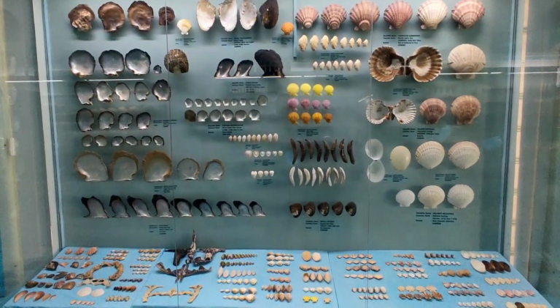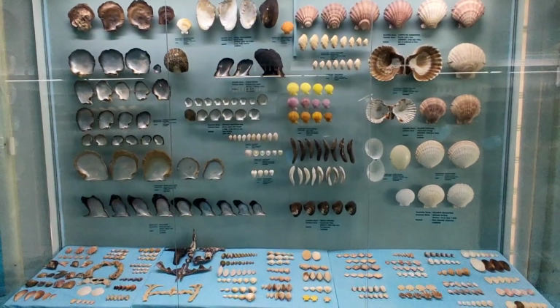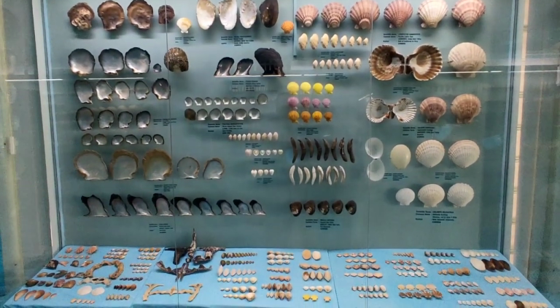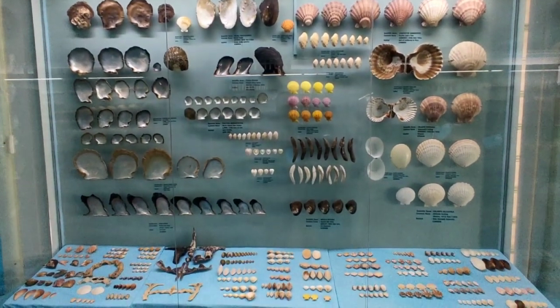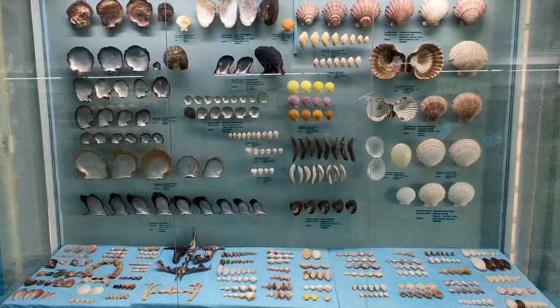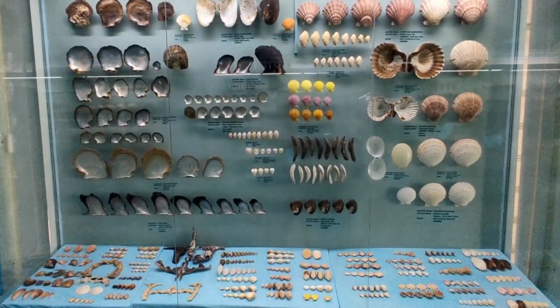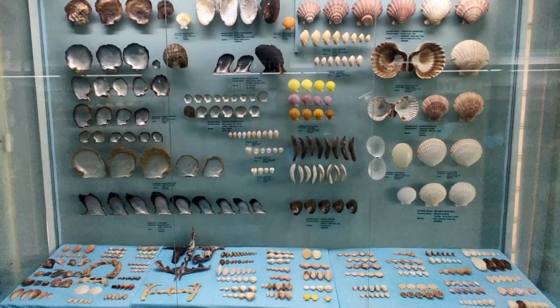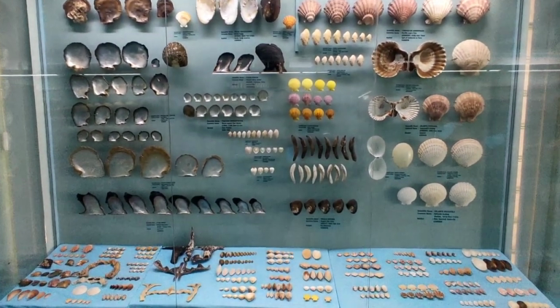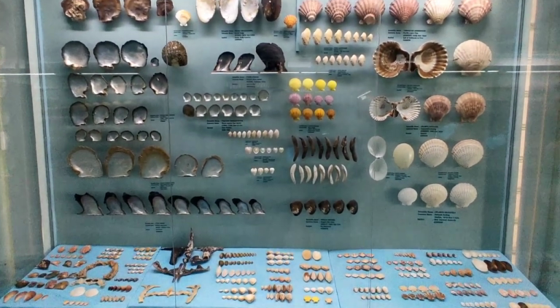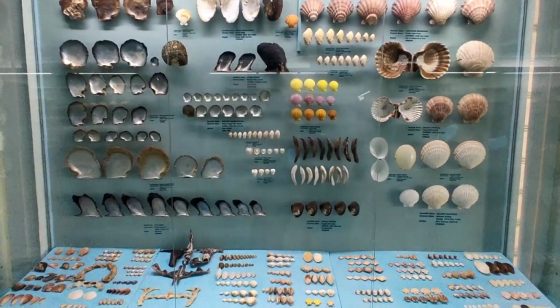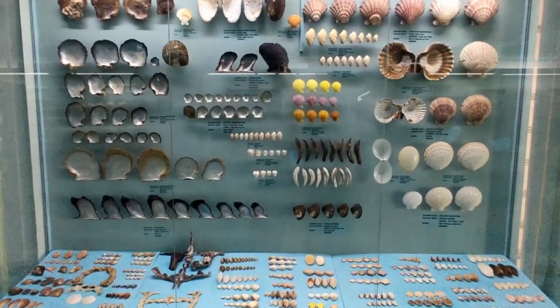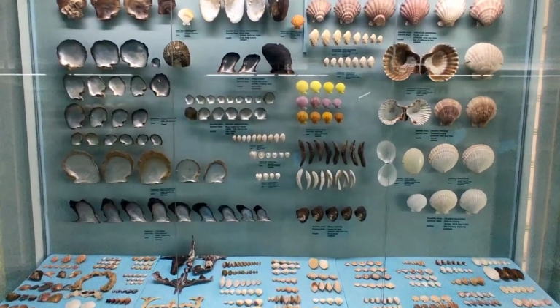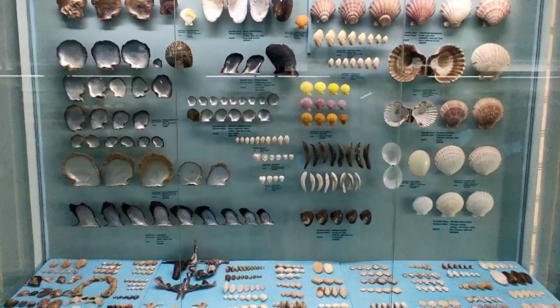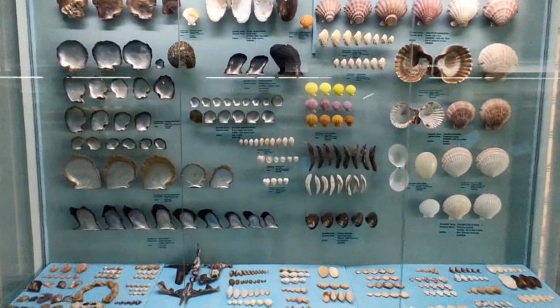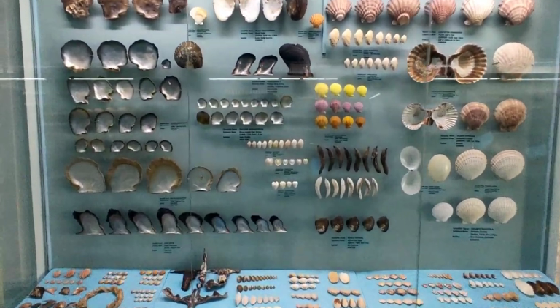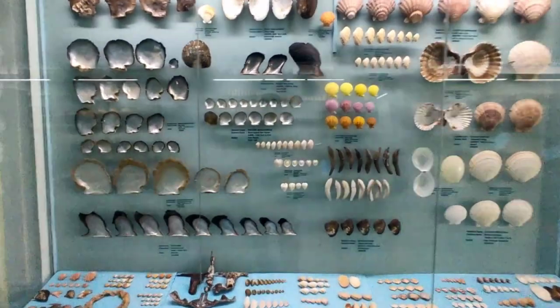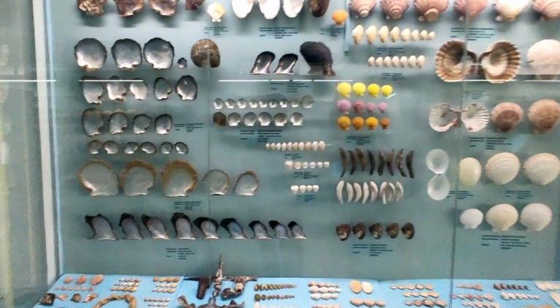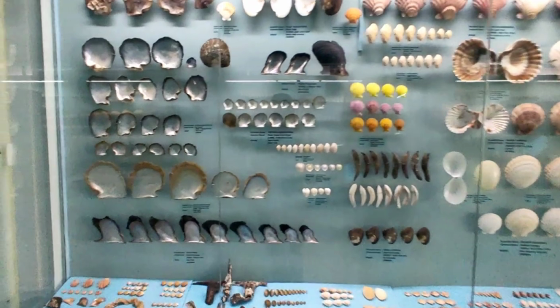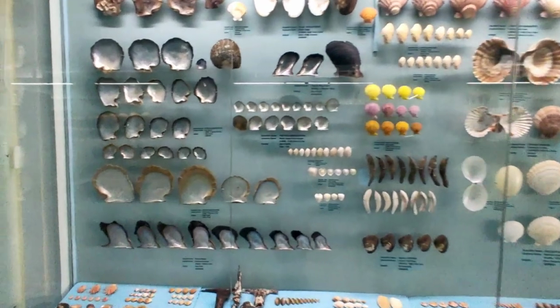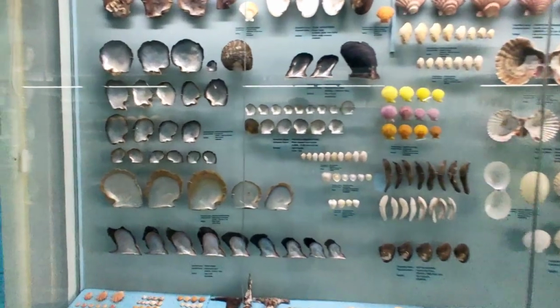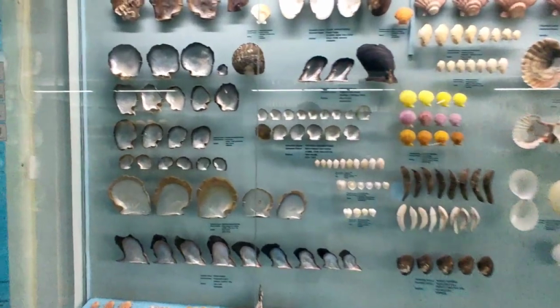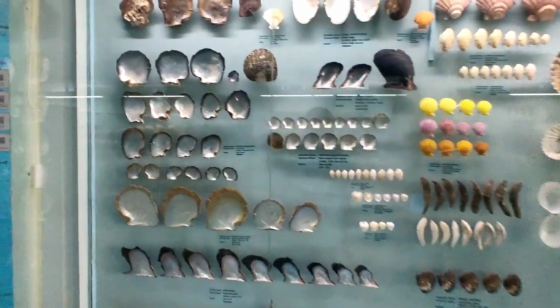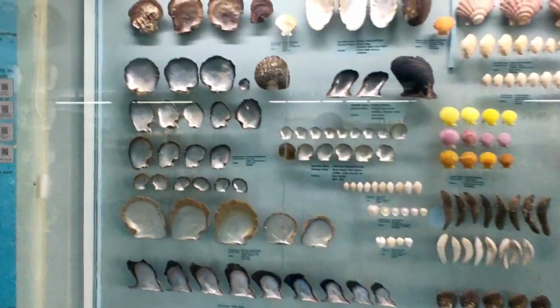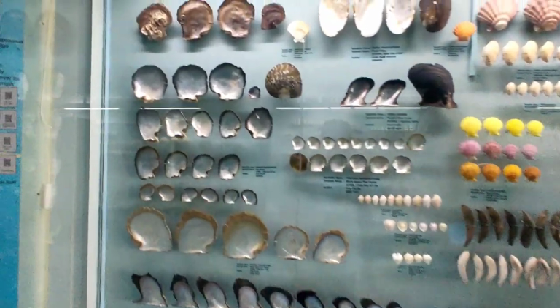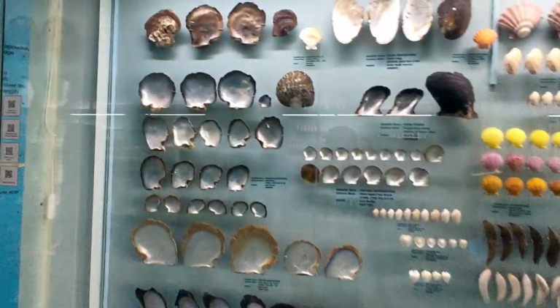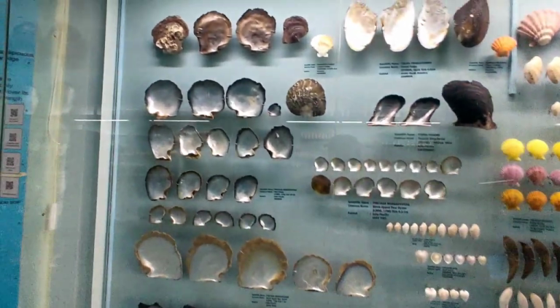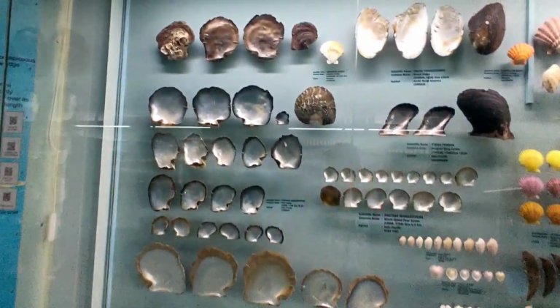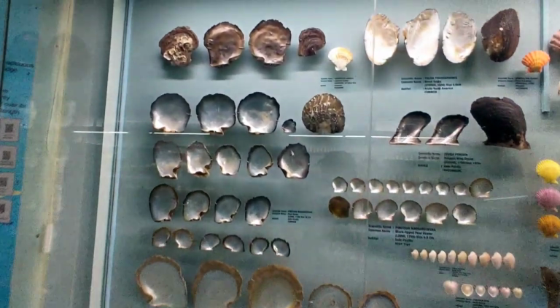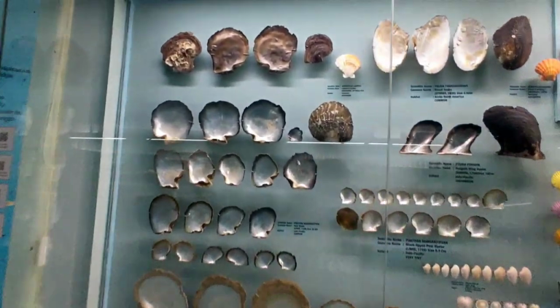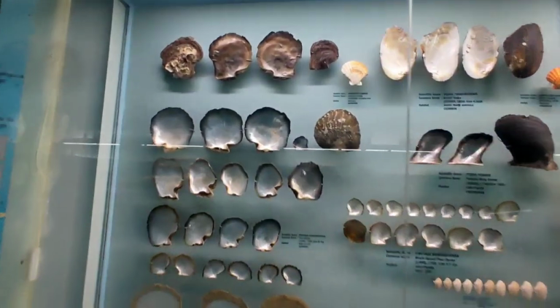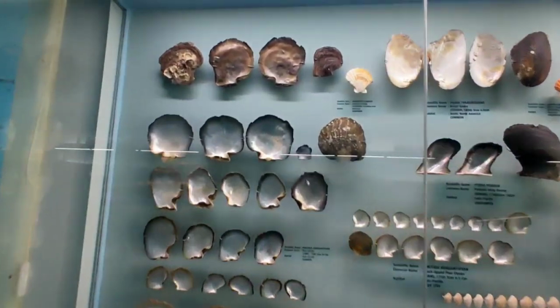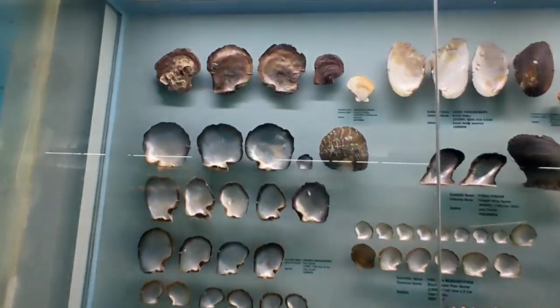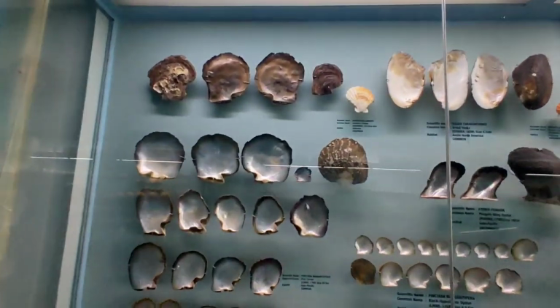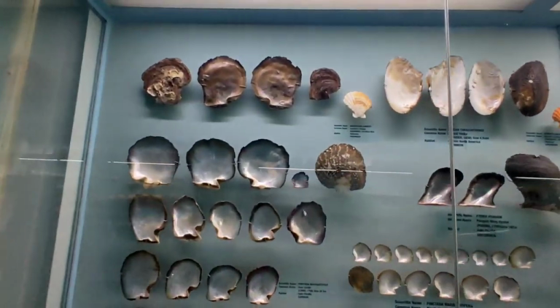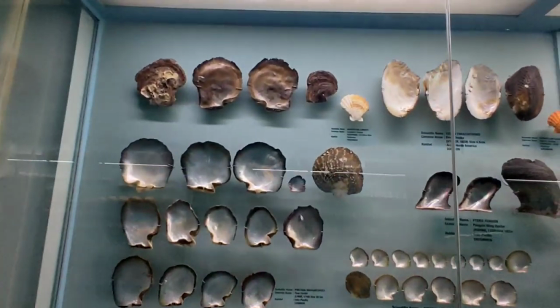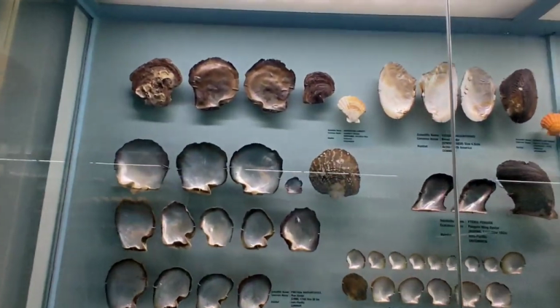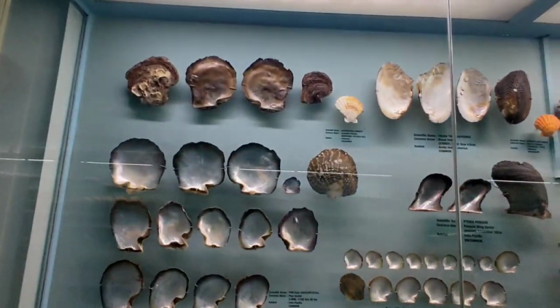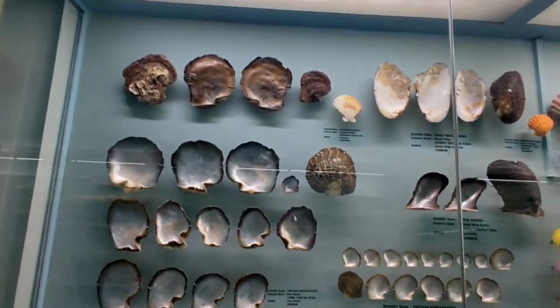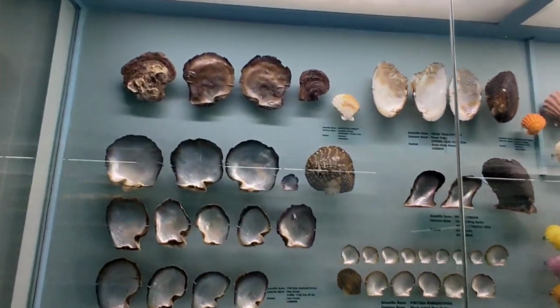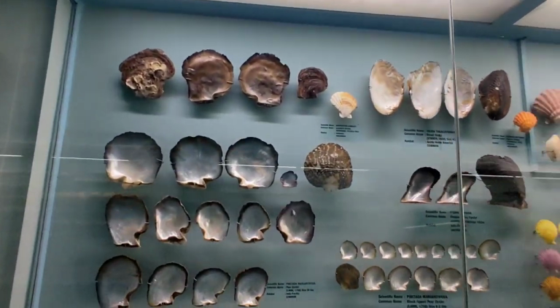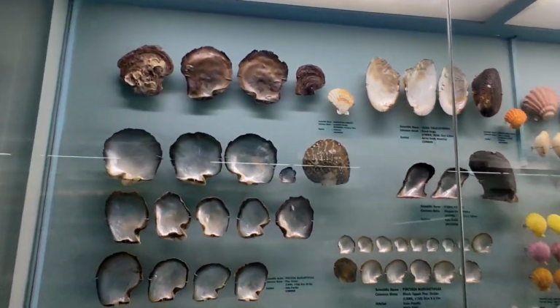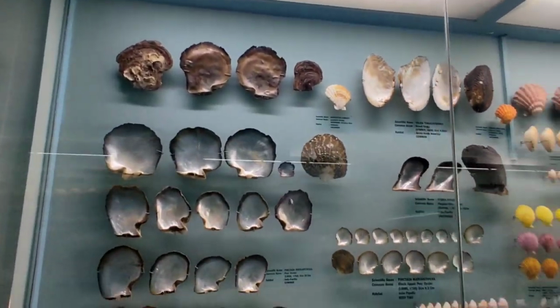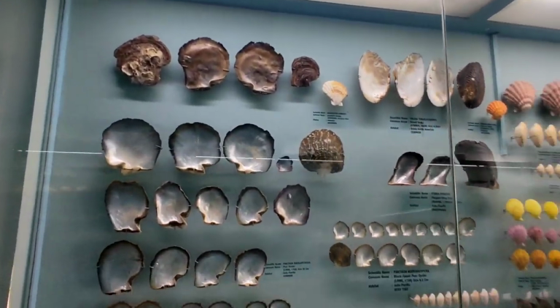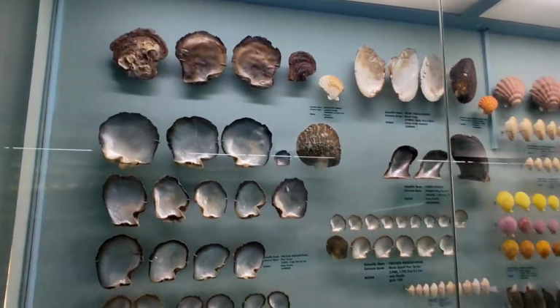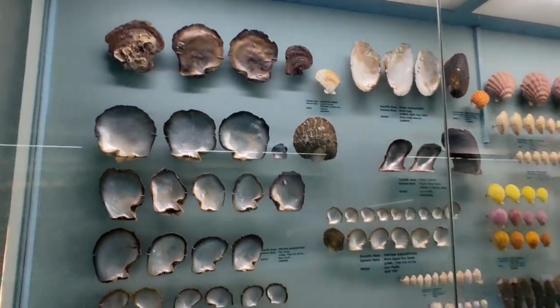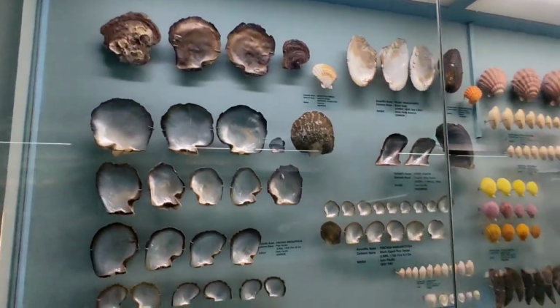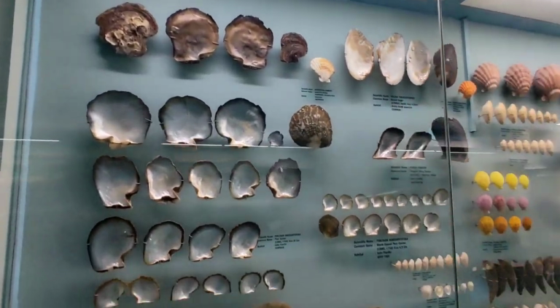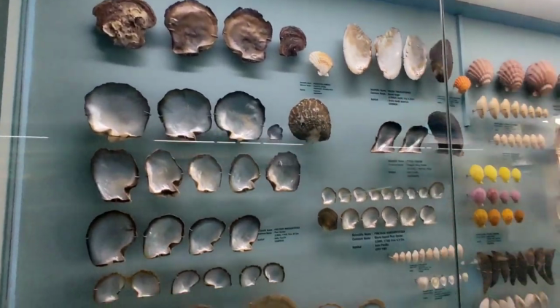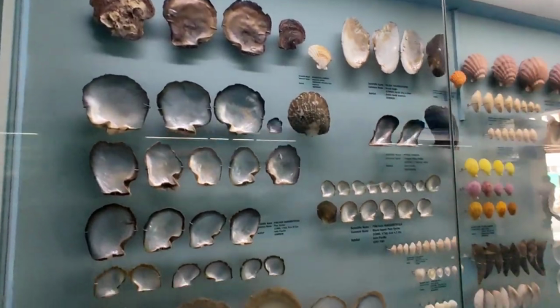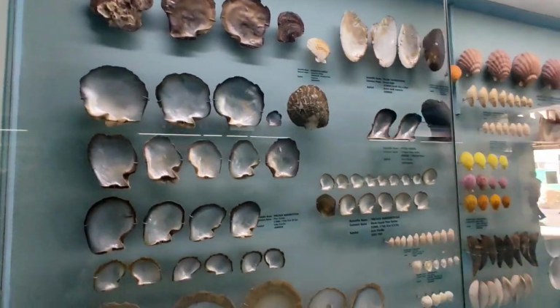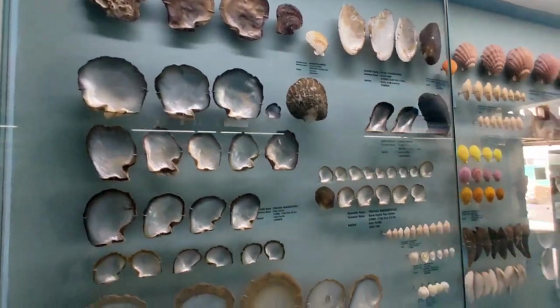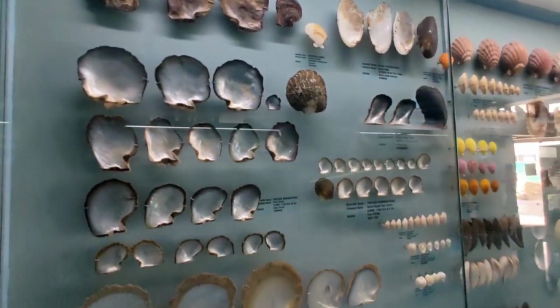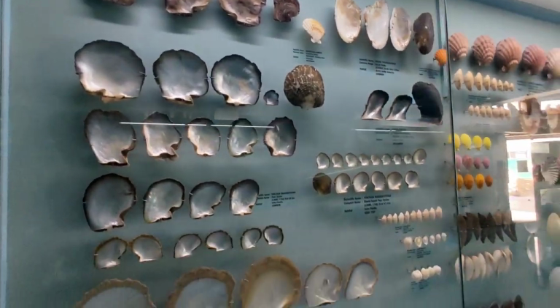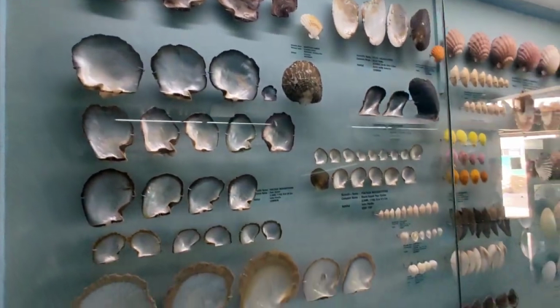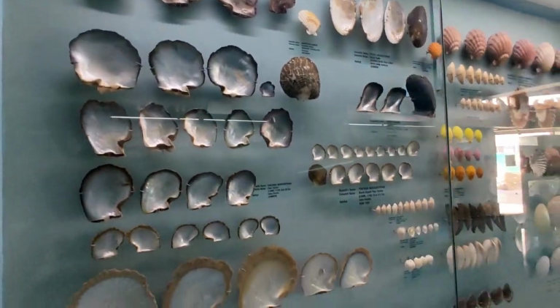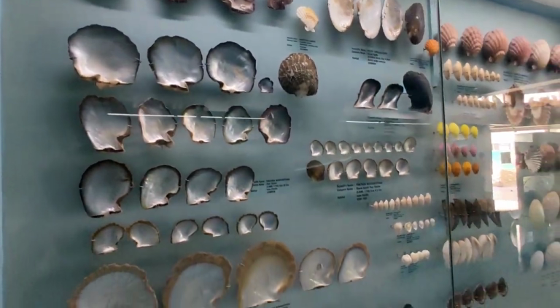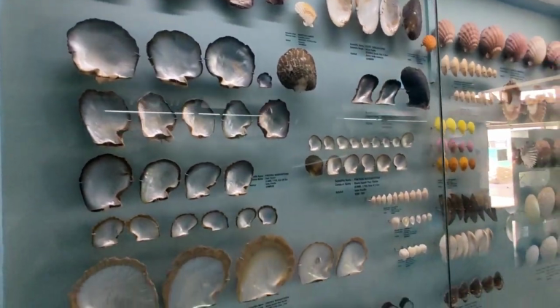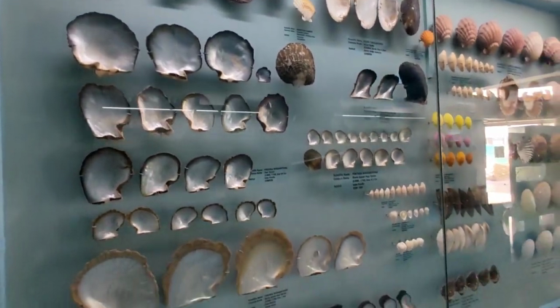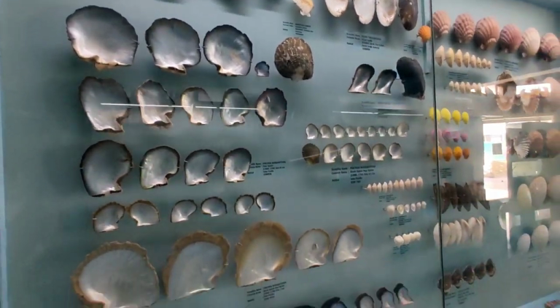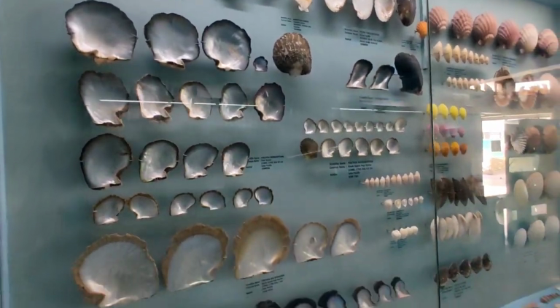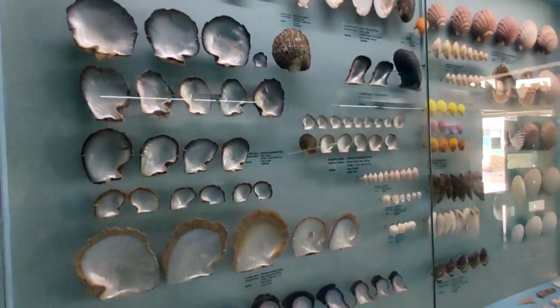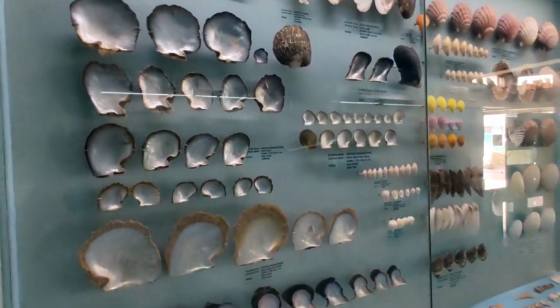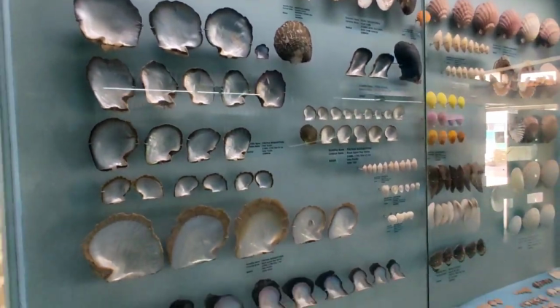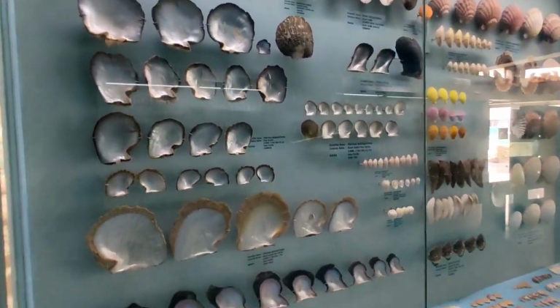This museum is divided into four major sections. Each section has a huge gallery that displays a unique collection of shells.